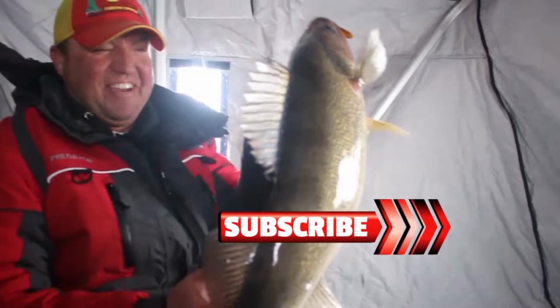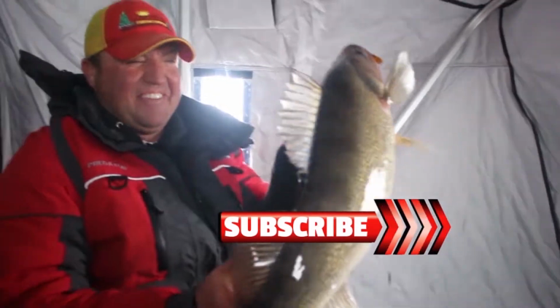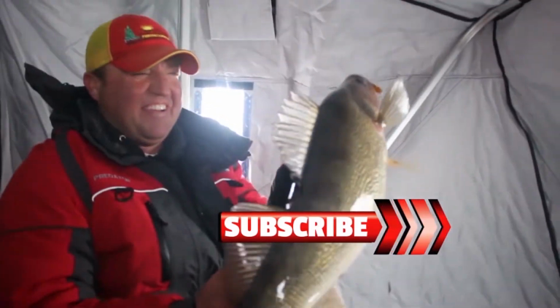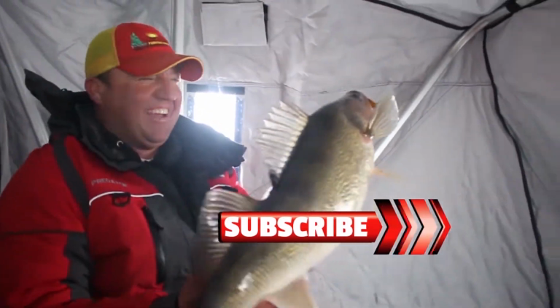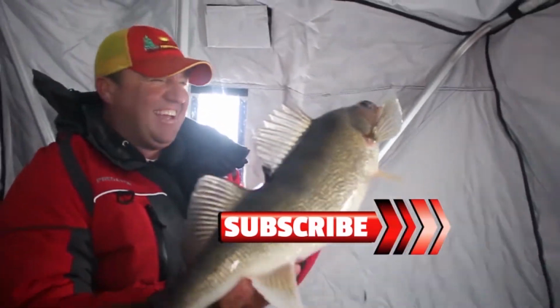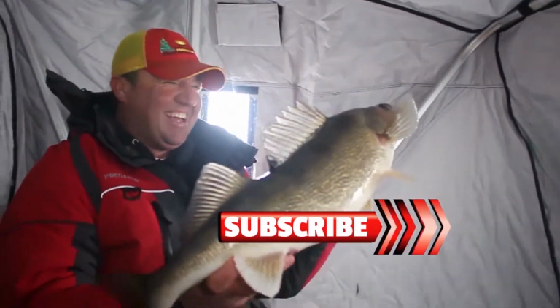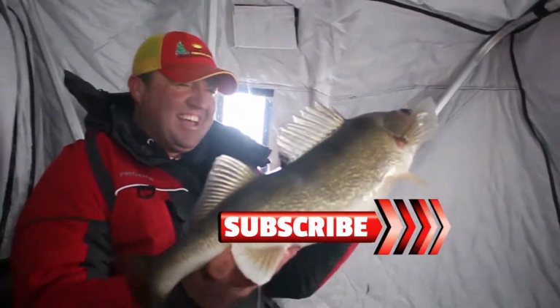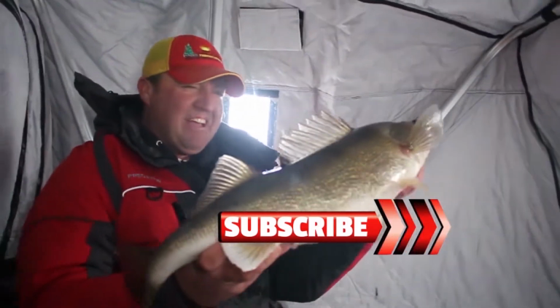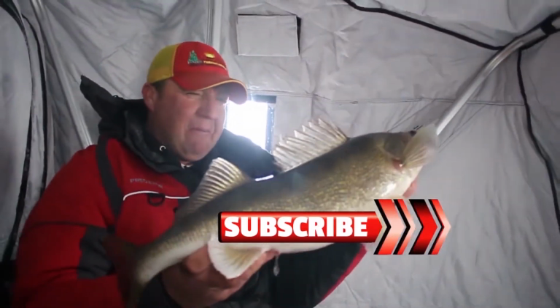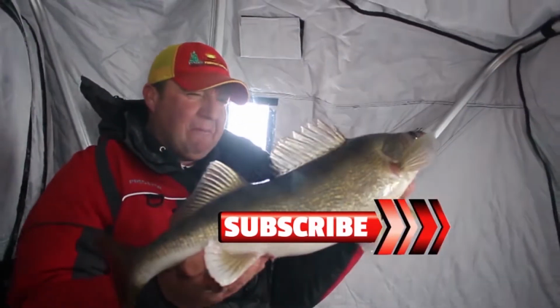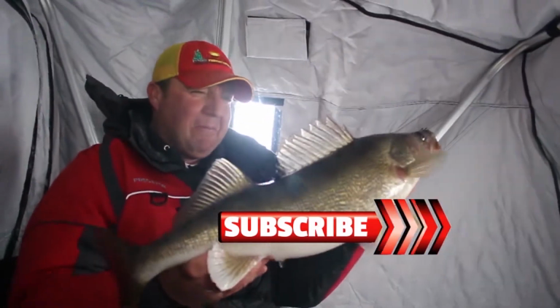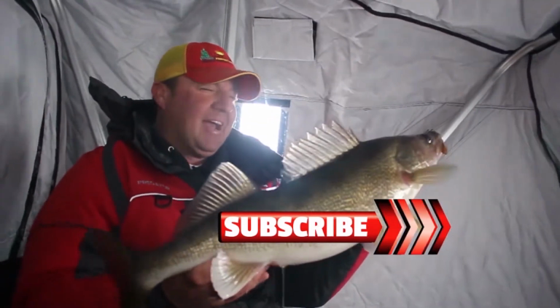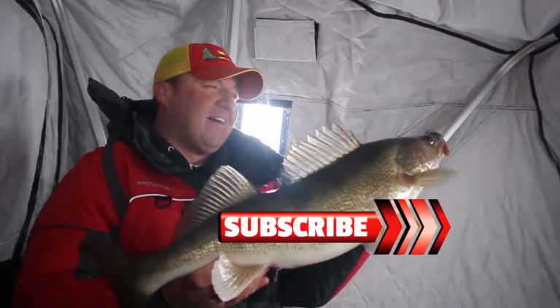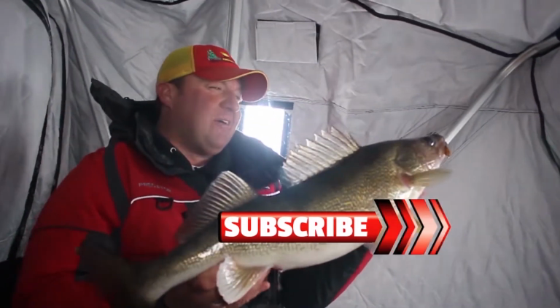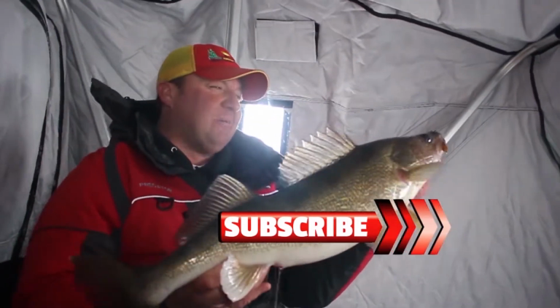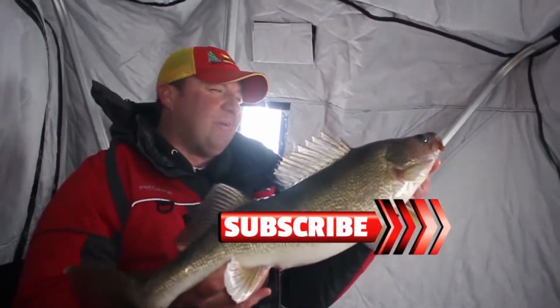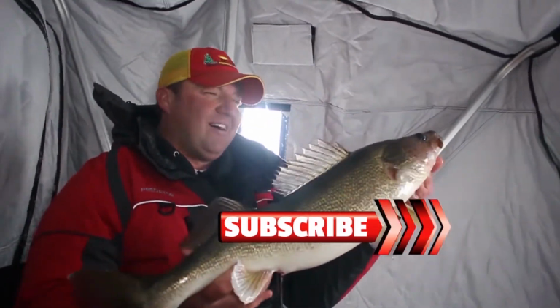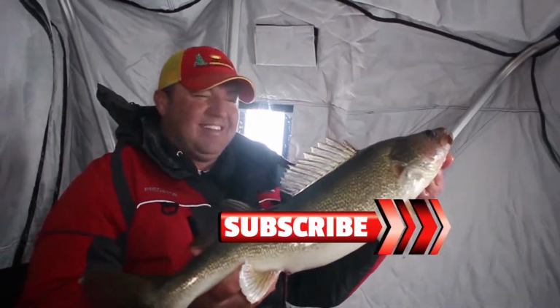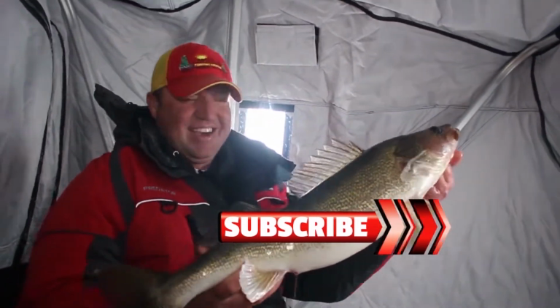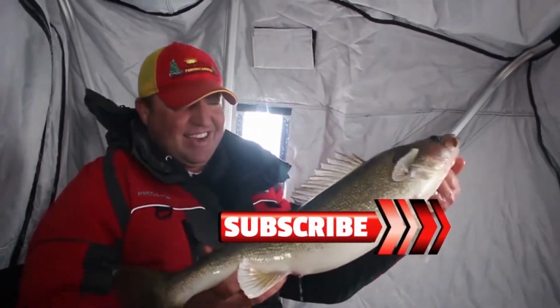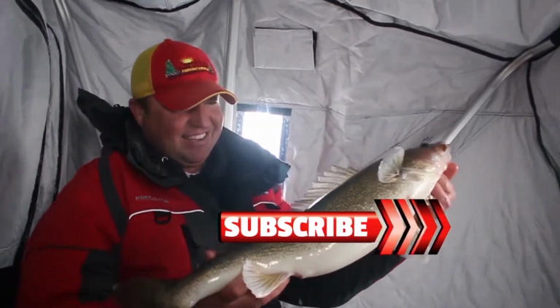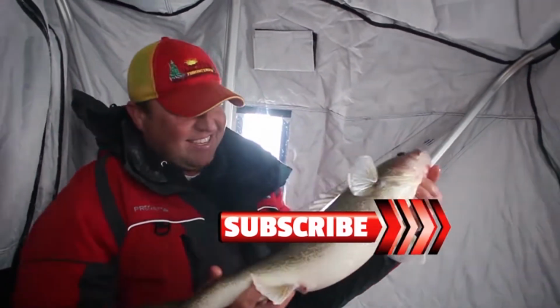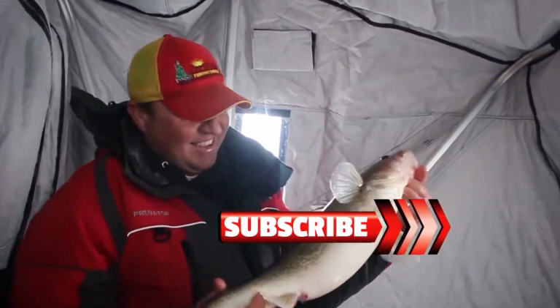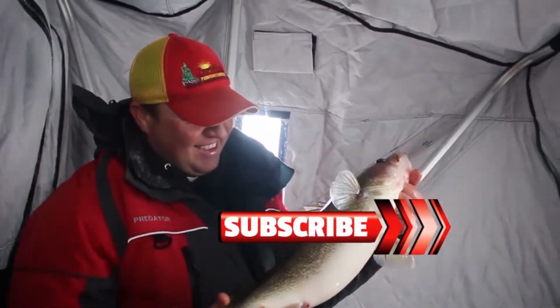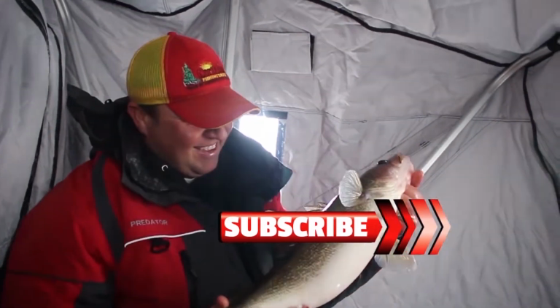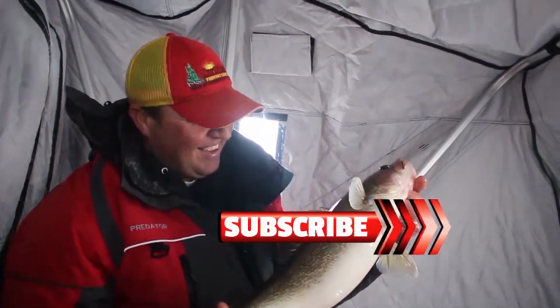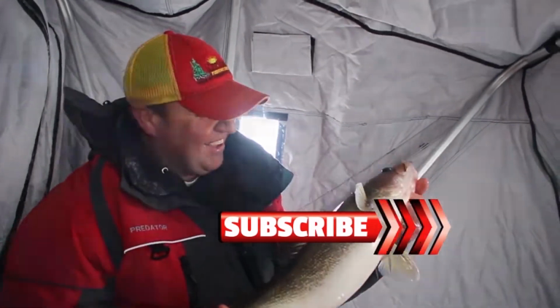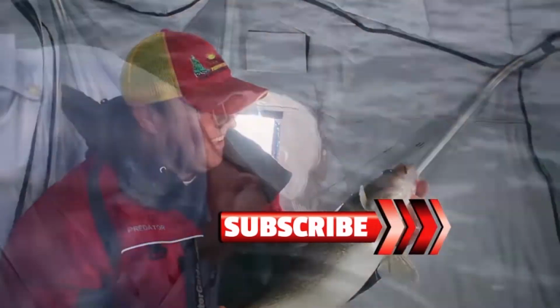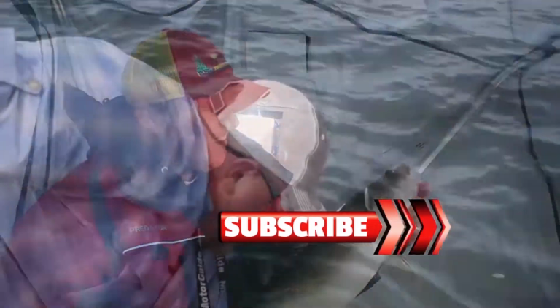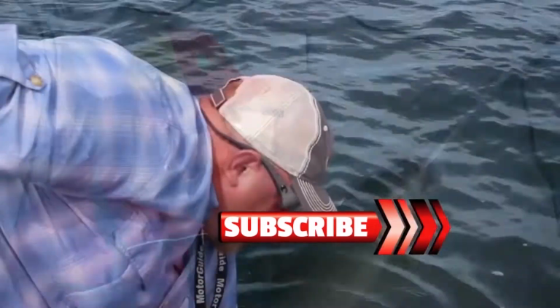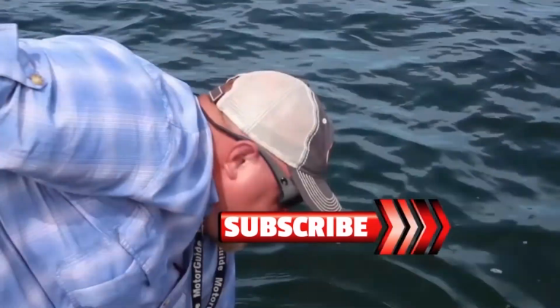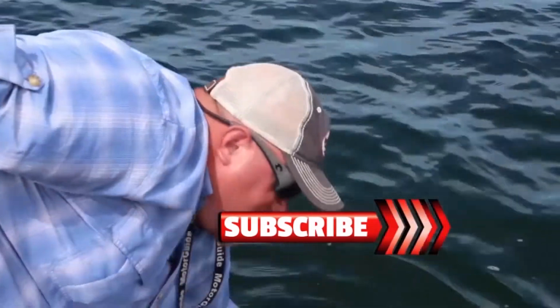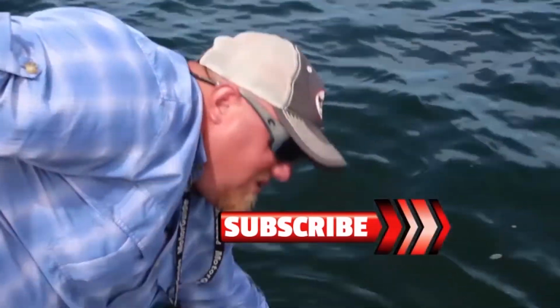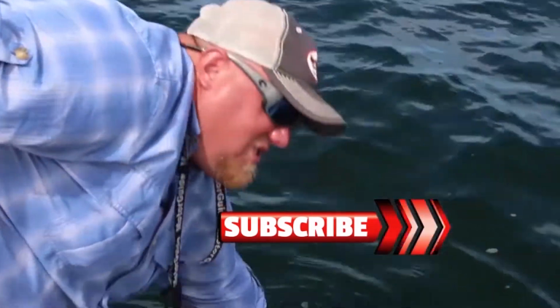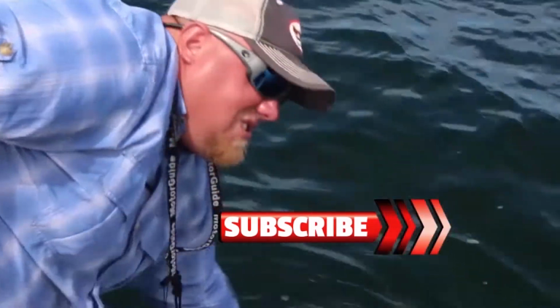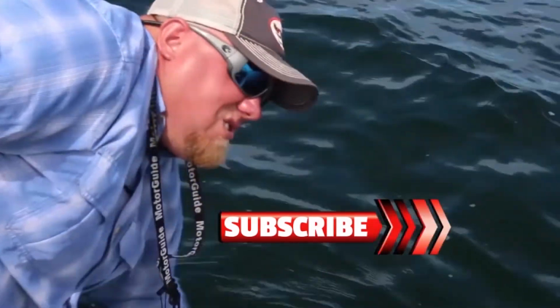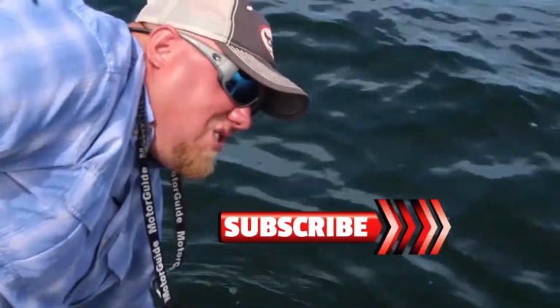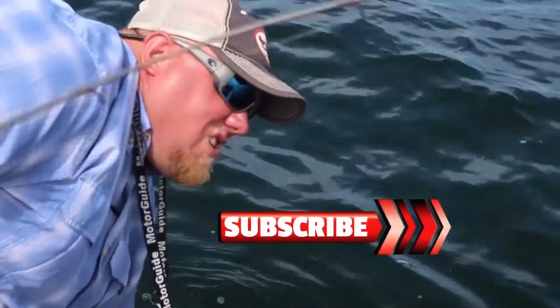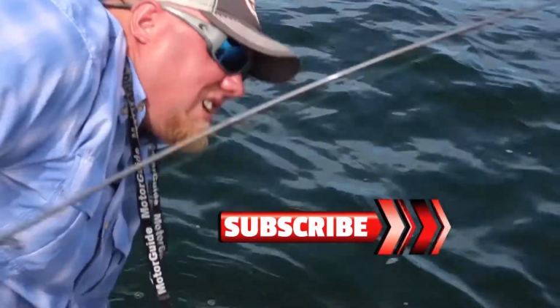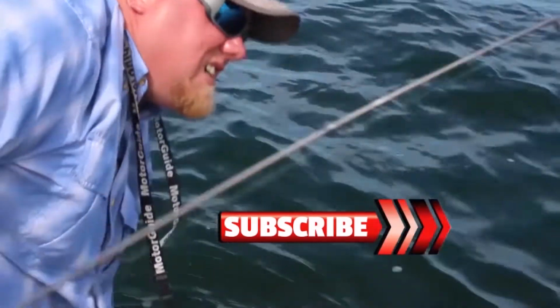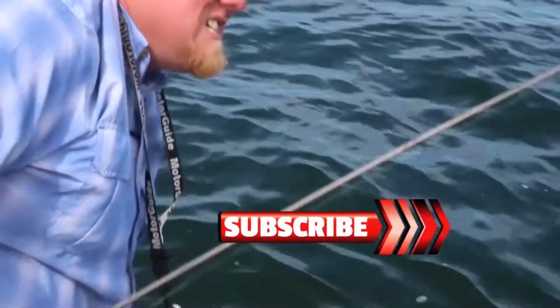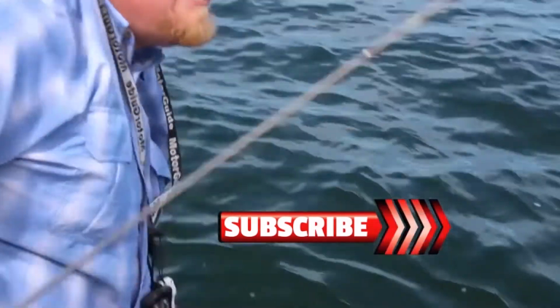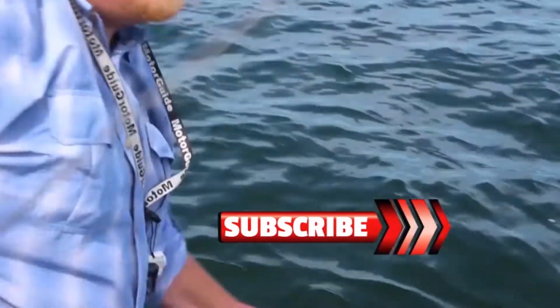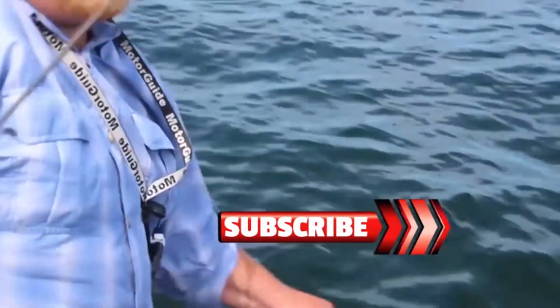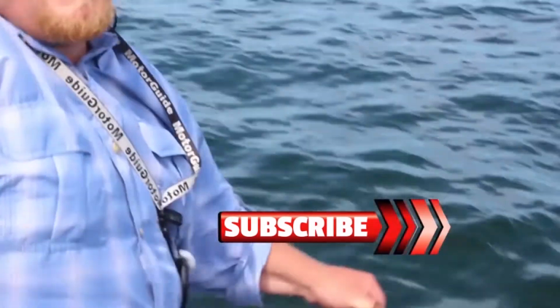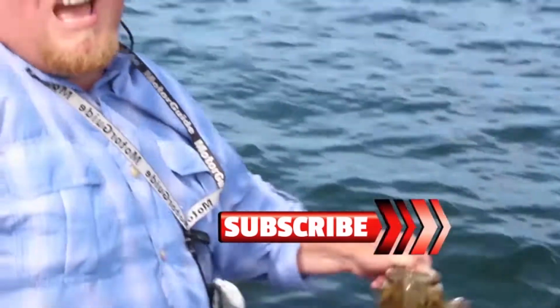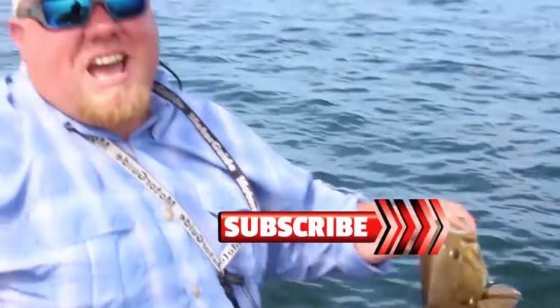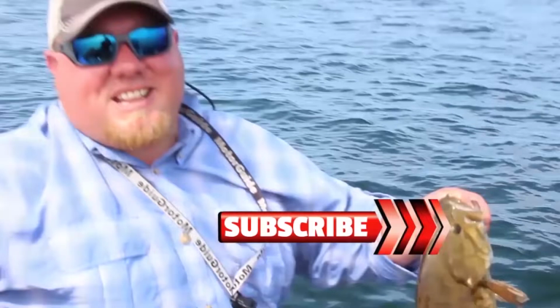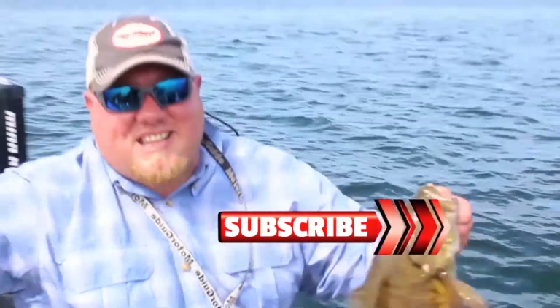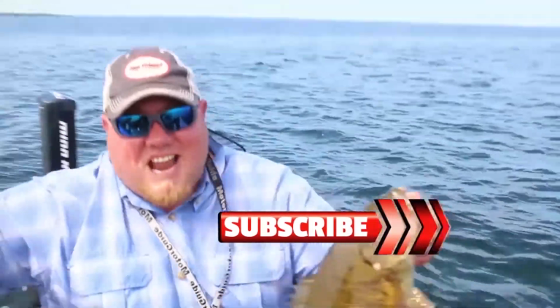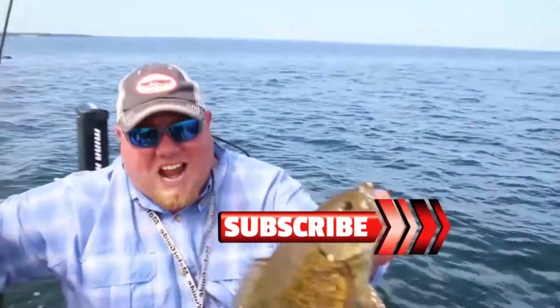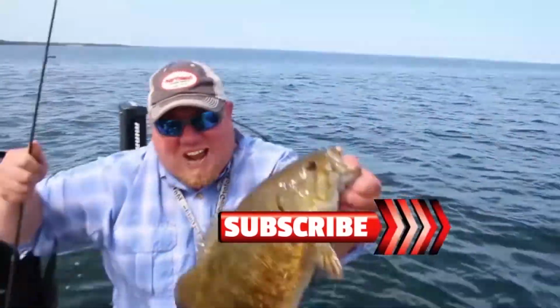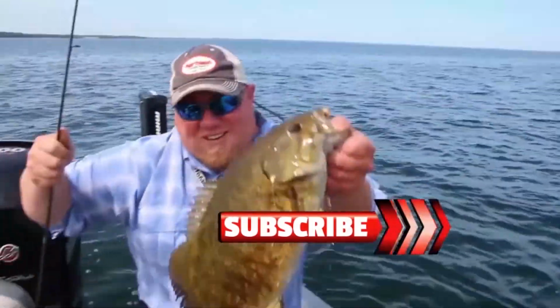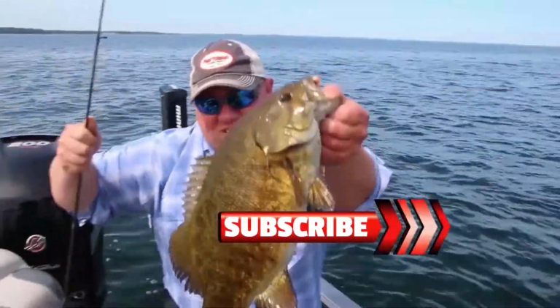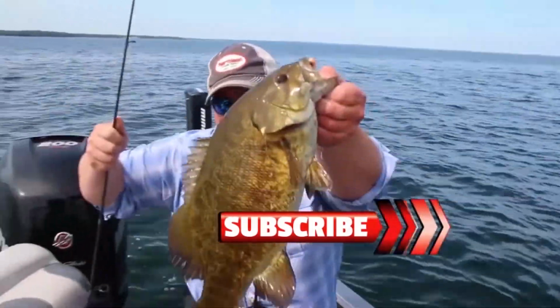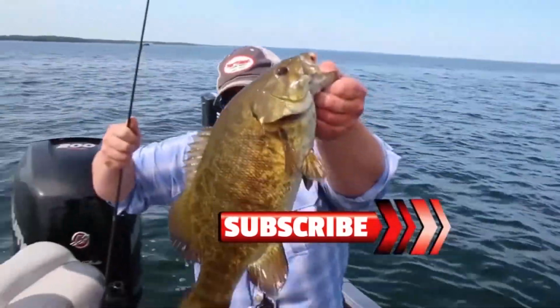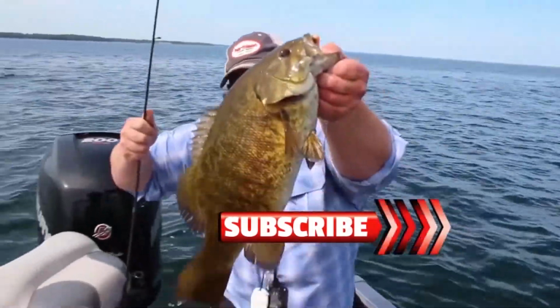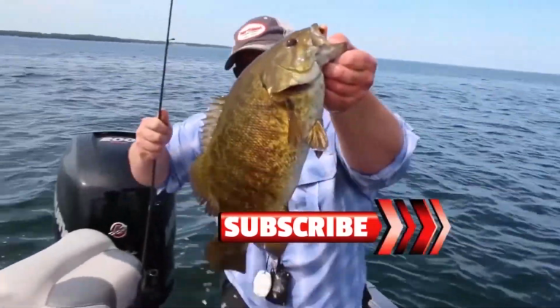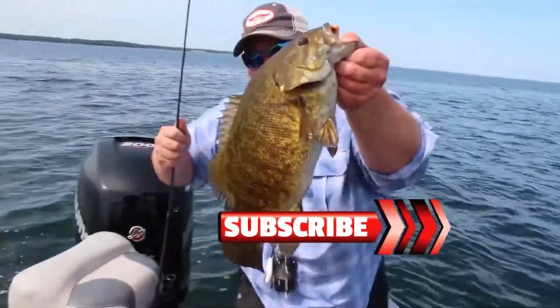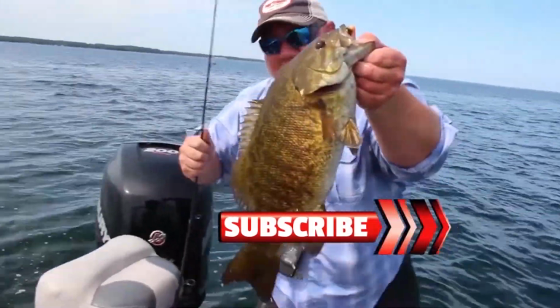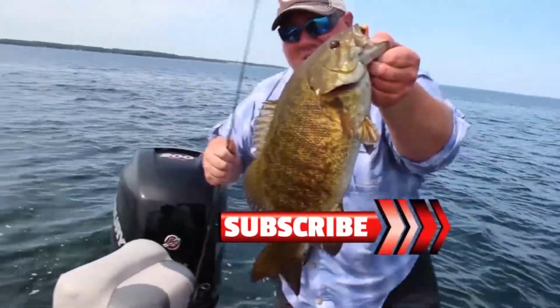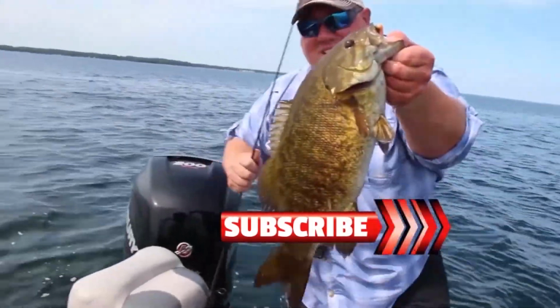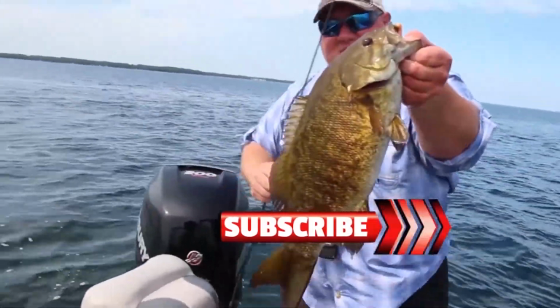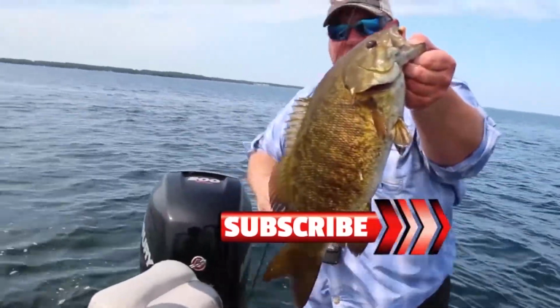Now that's what I'm talking about, baby — big ol' walleye! Look at that right there.